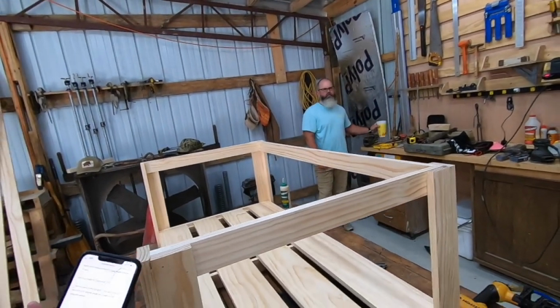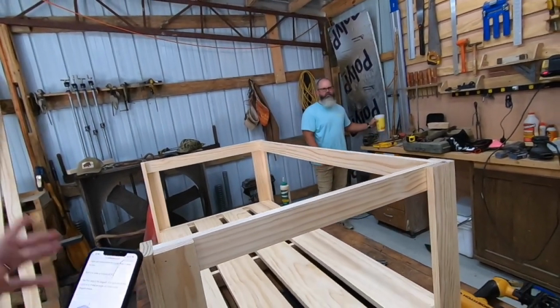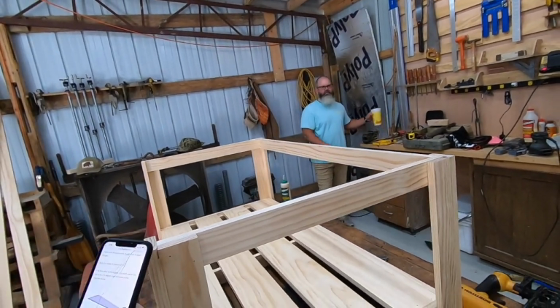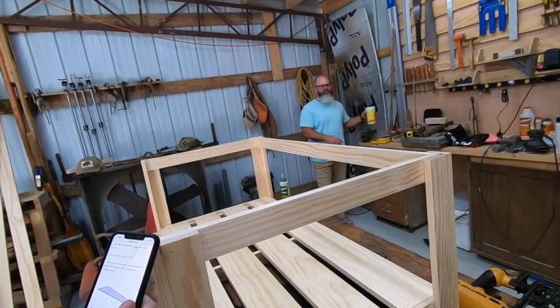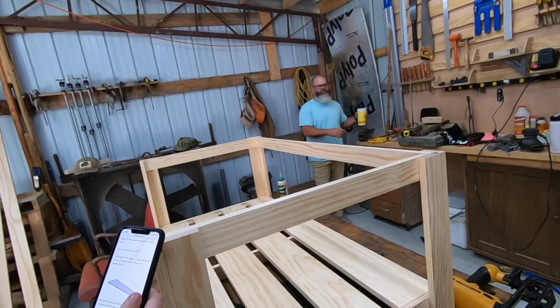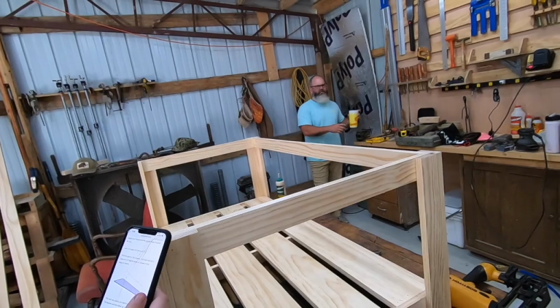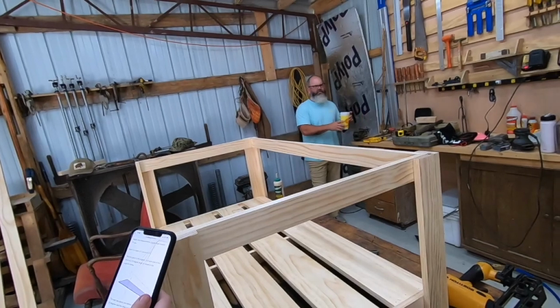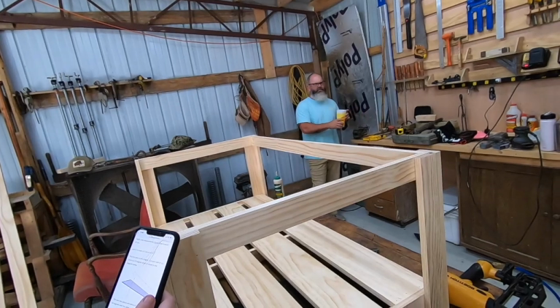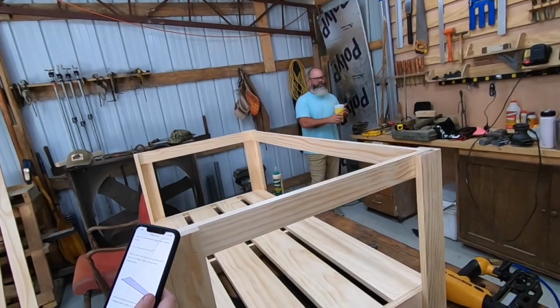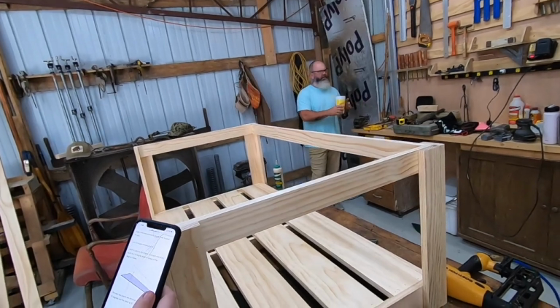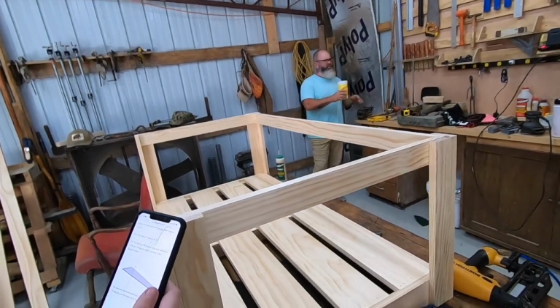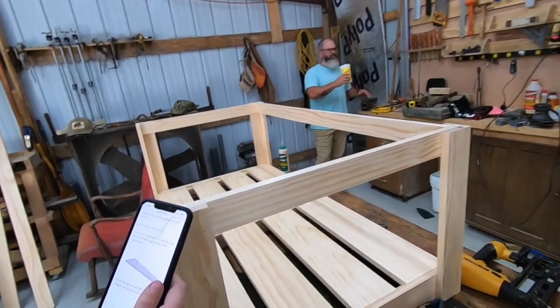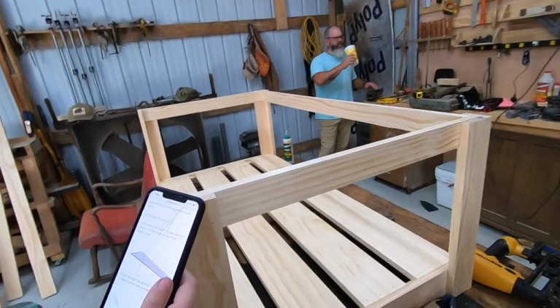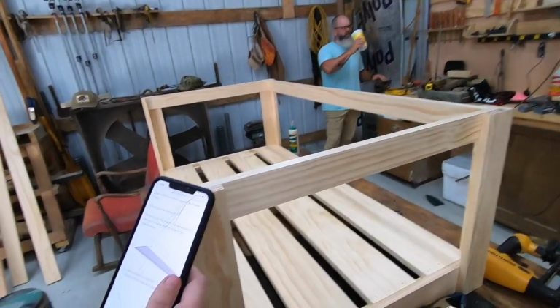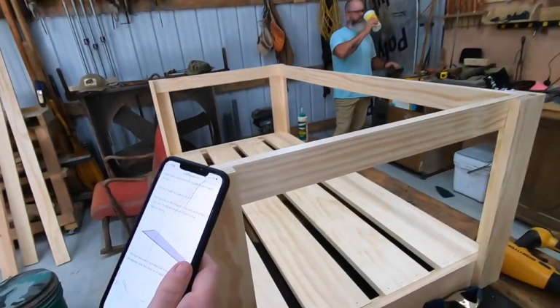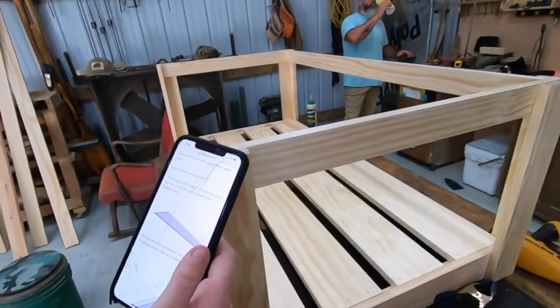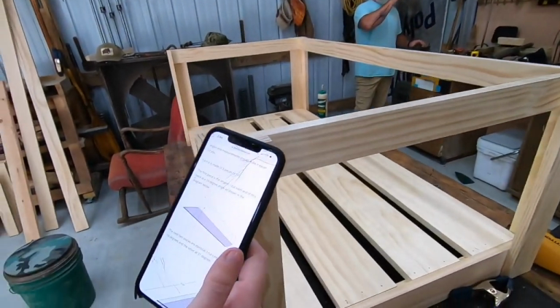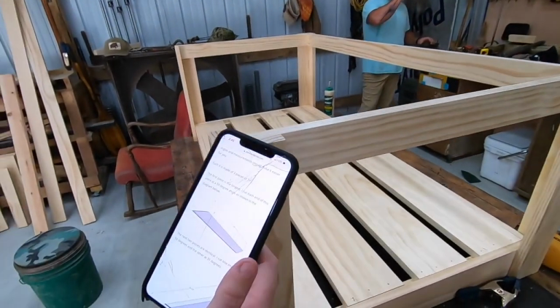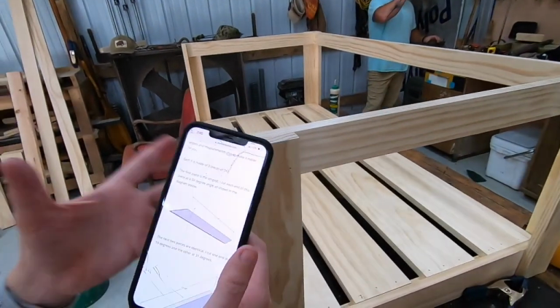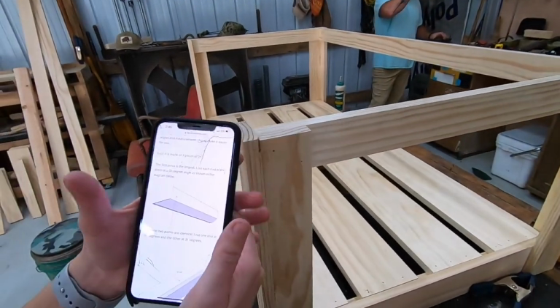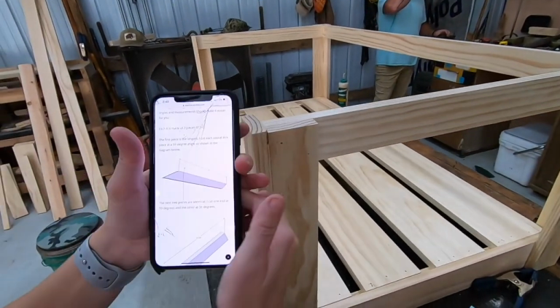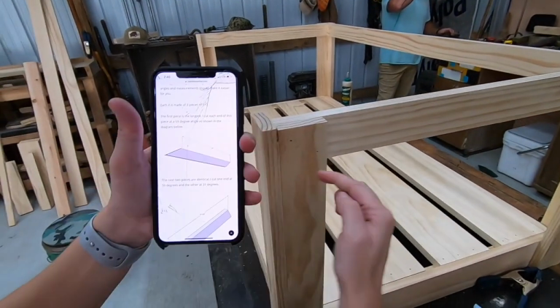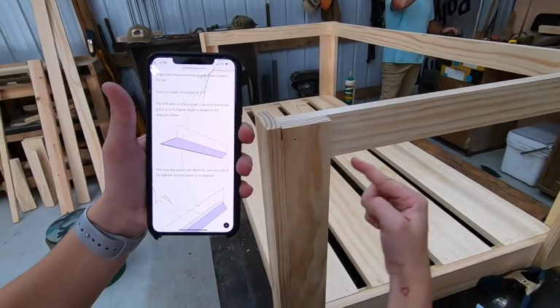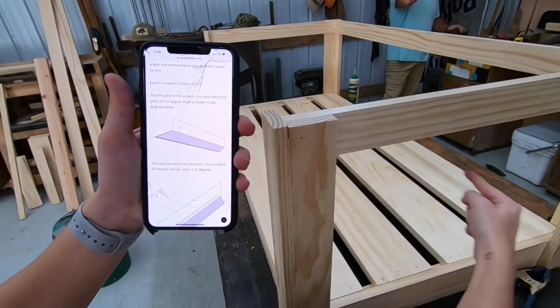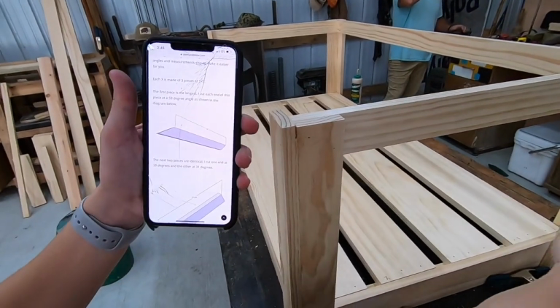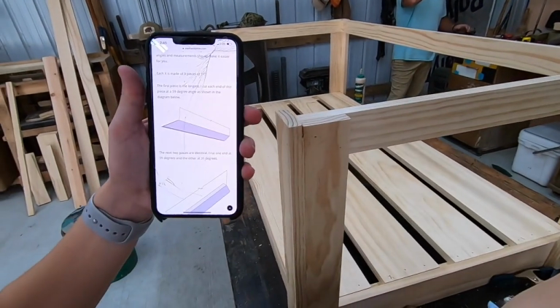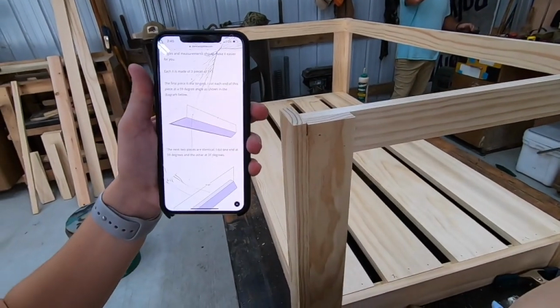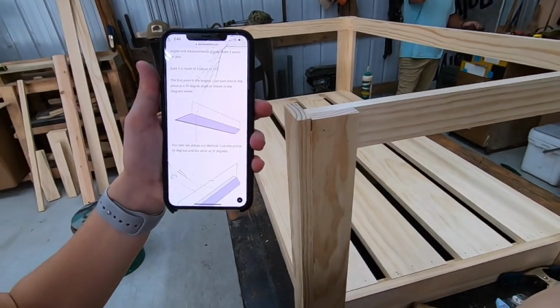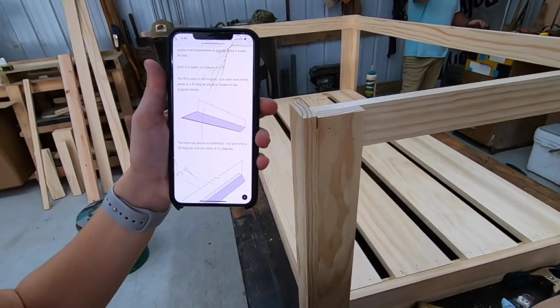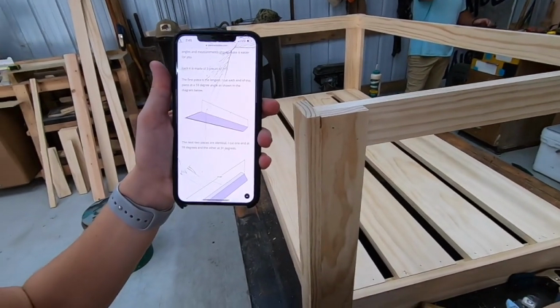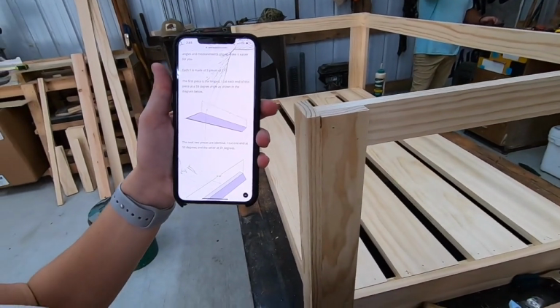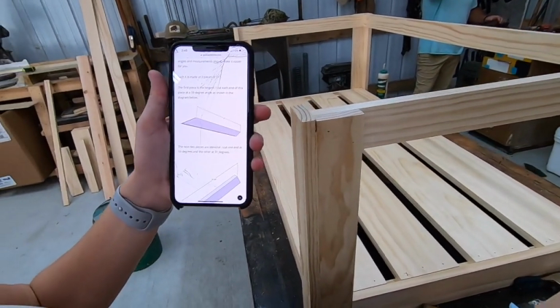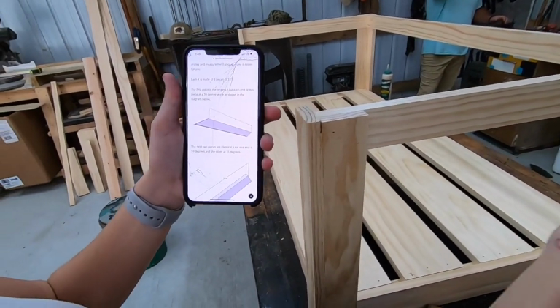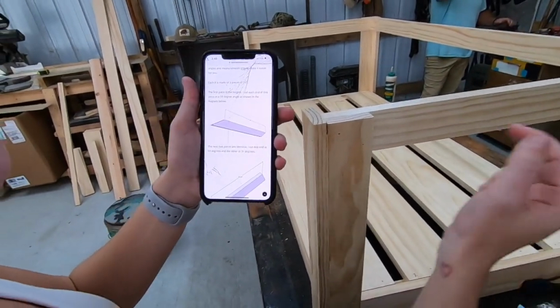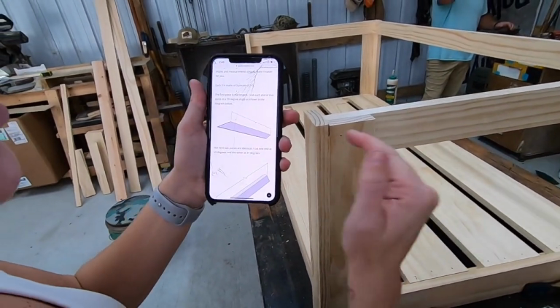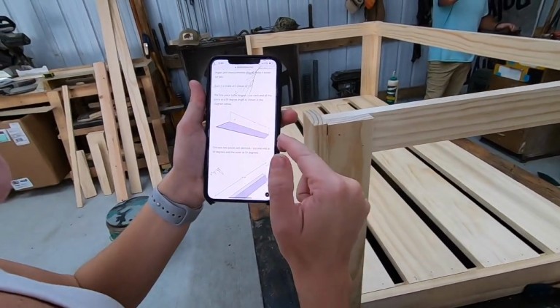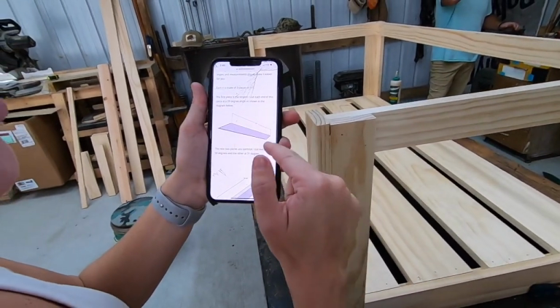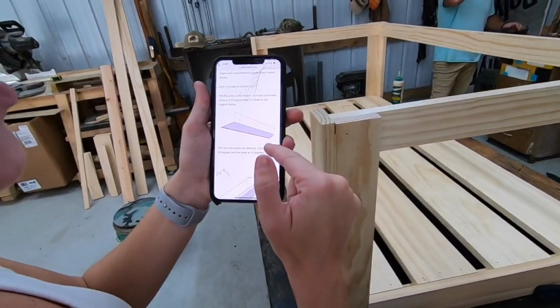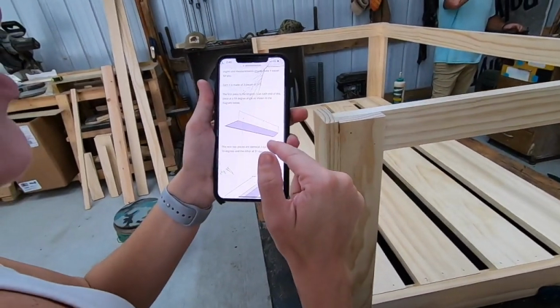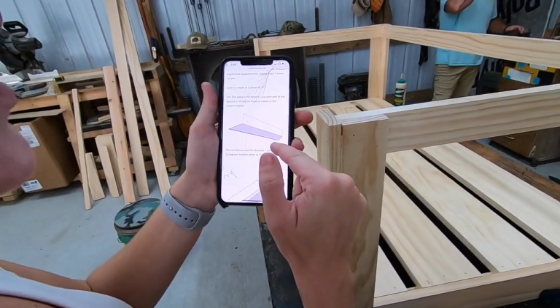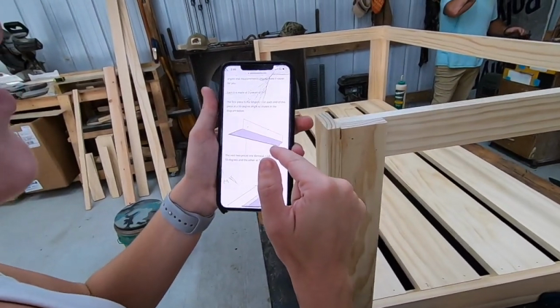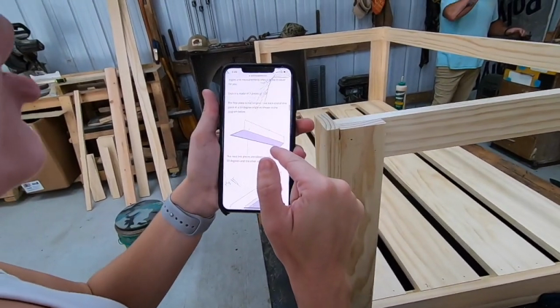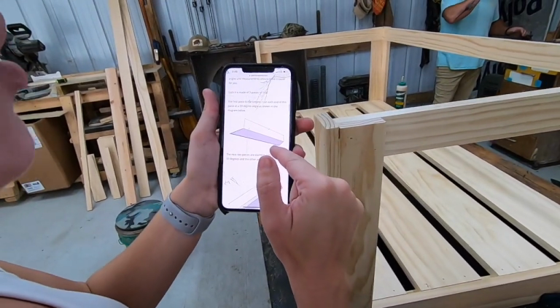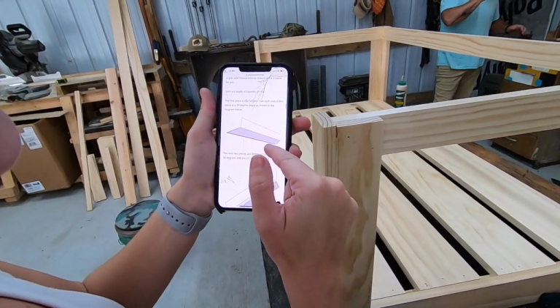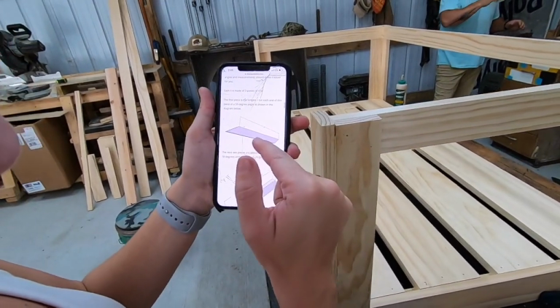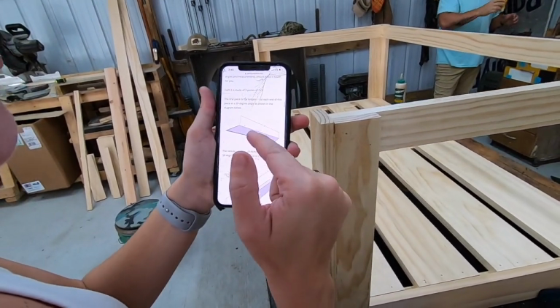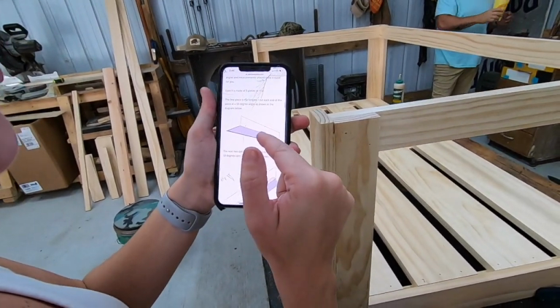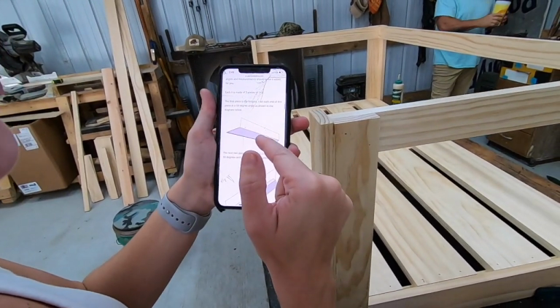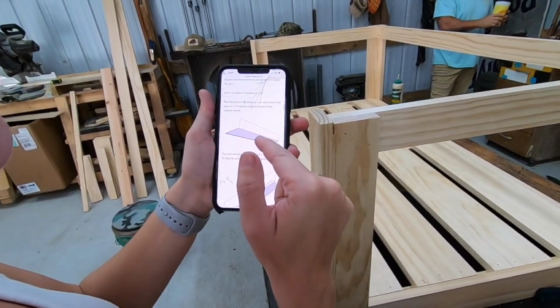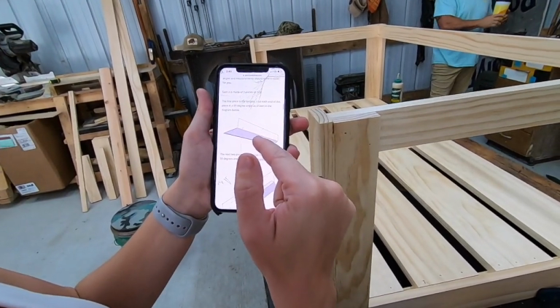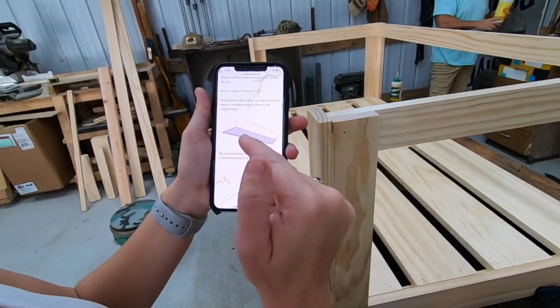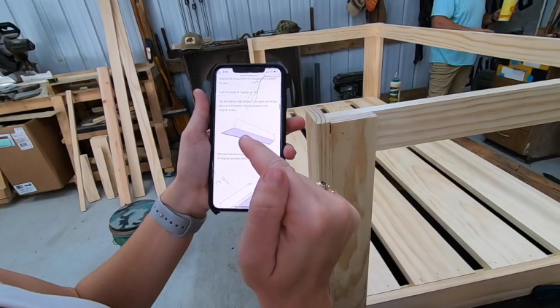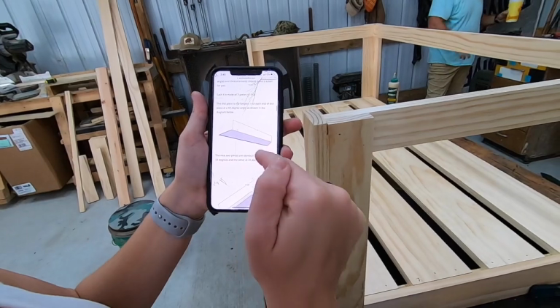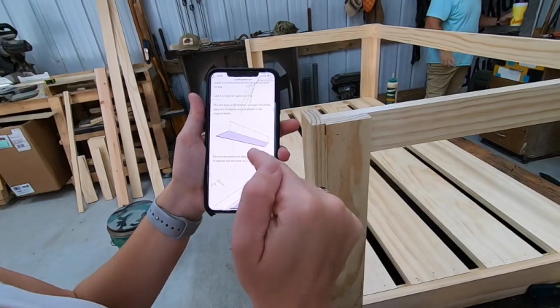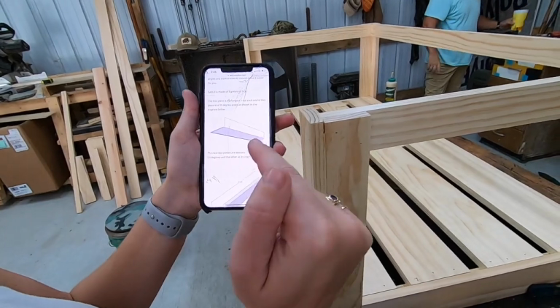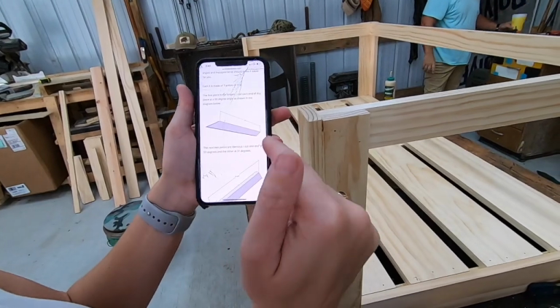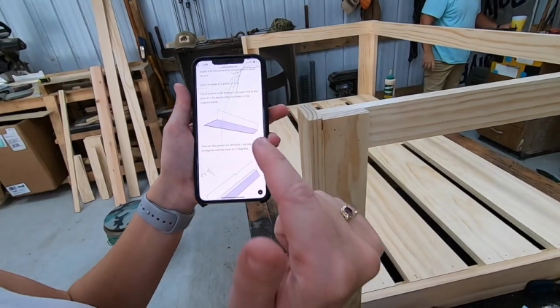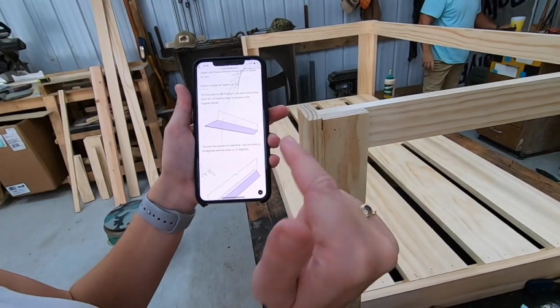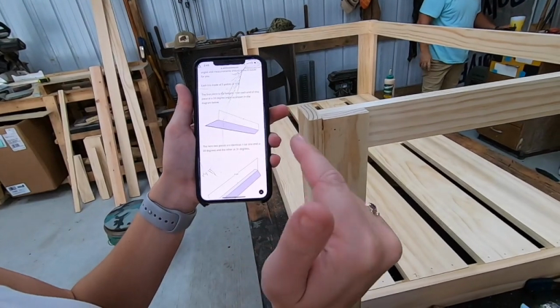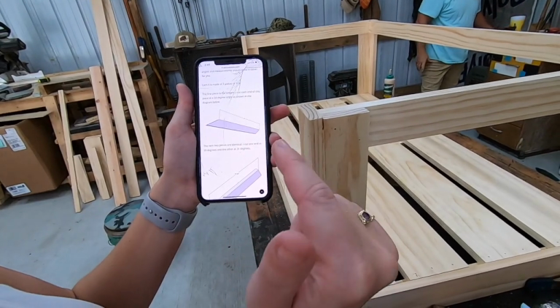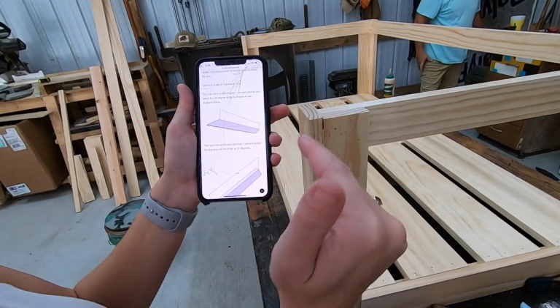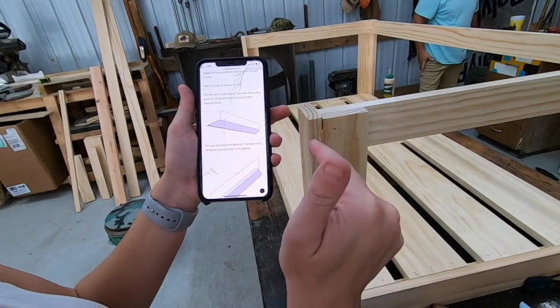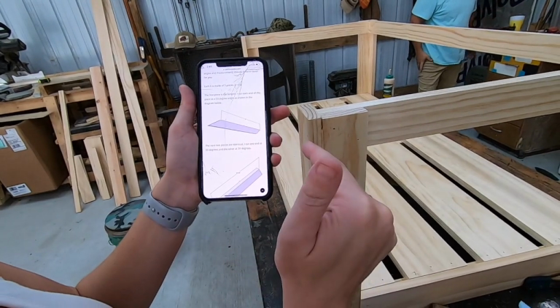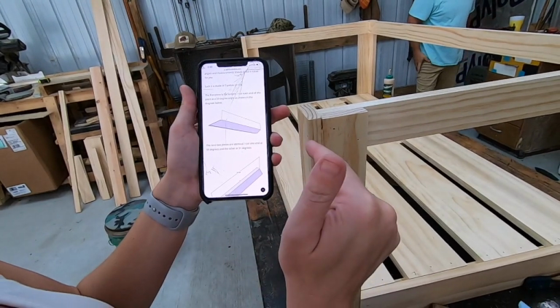The first piece is the longest, one piece. I cut each piece at a 59-degree angle.